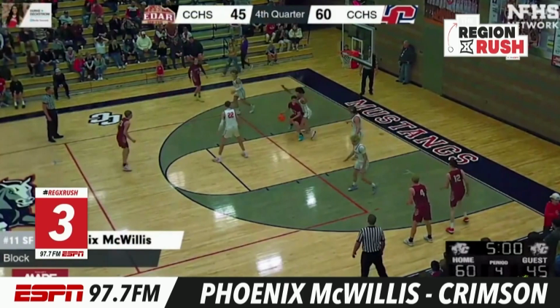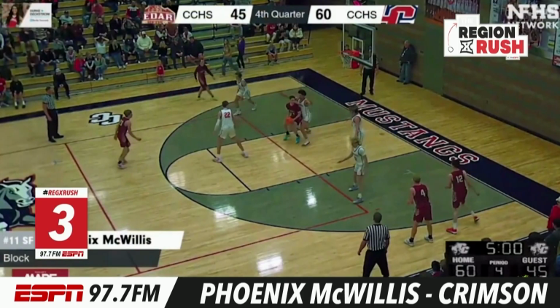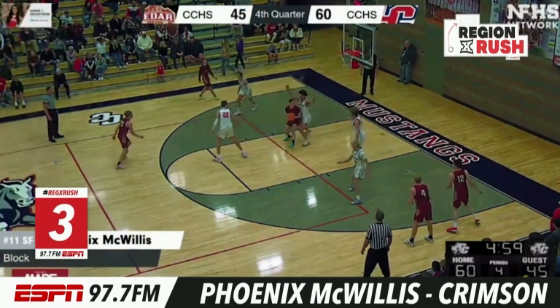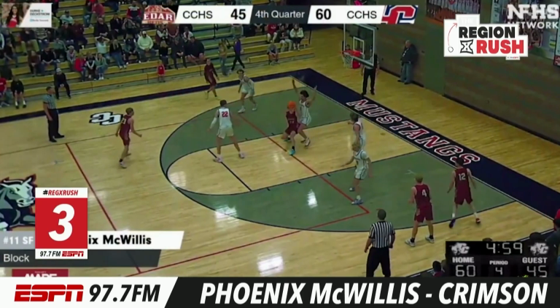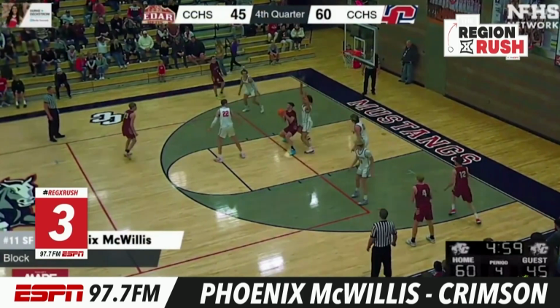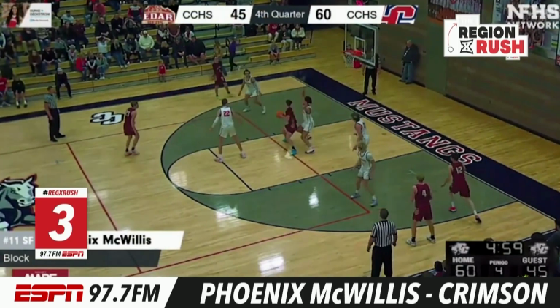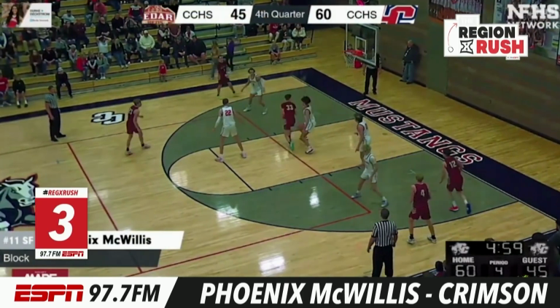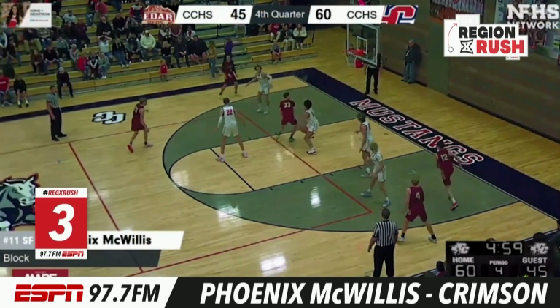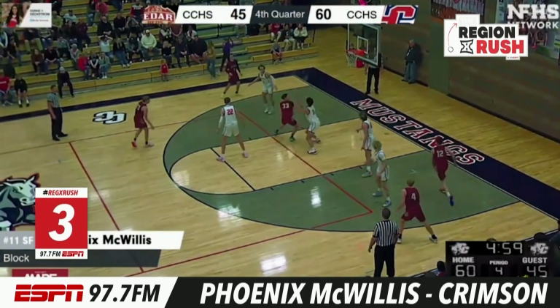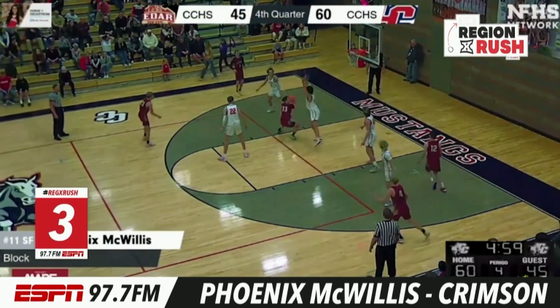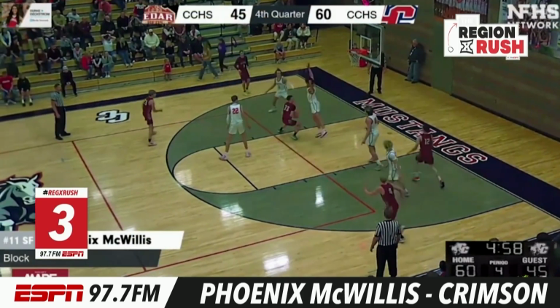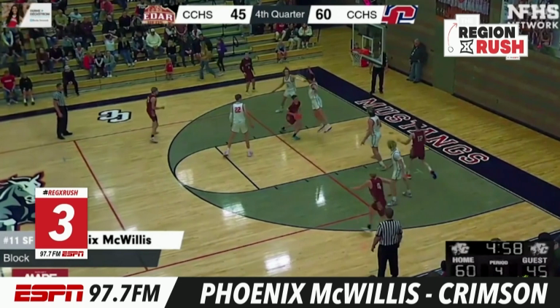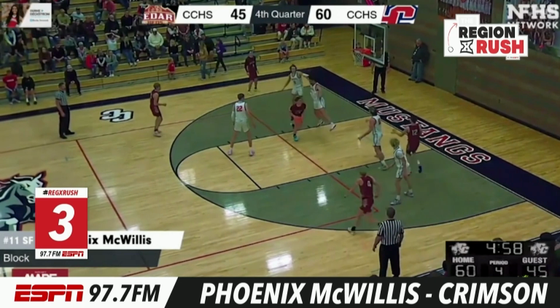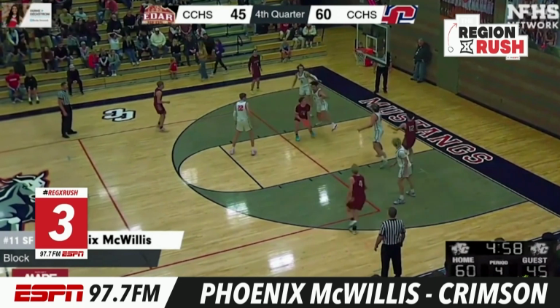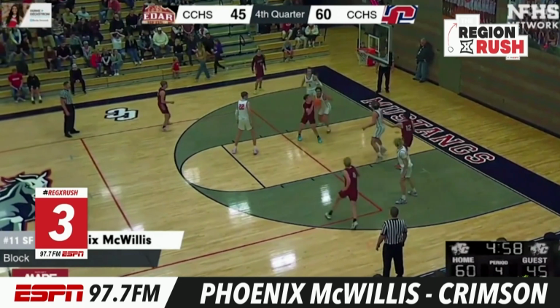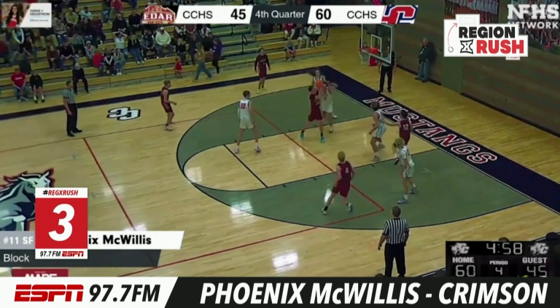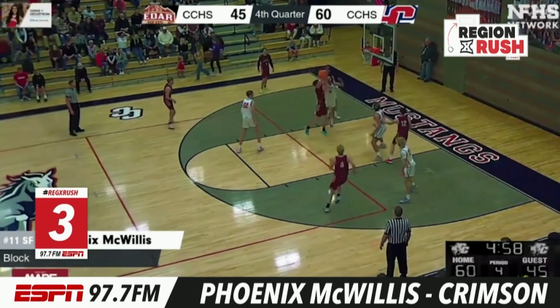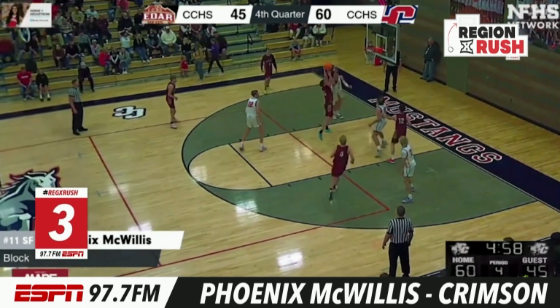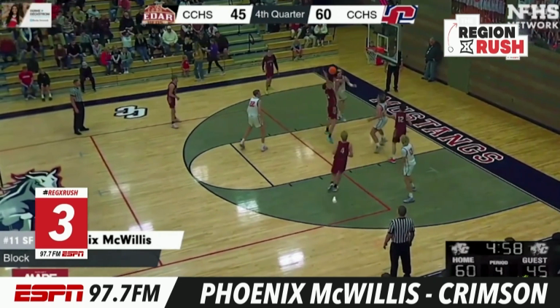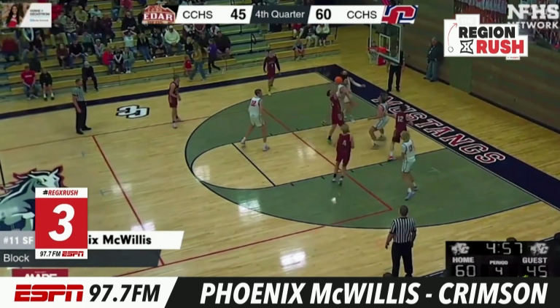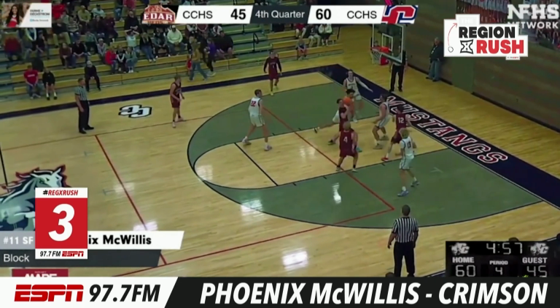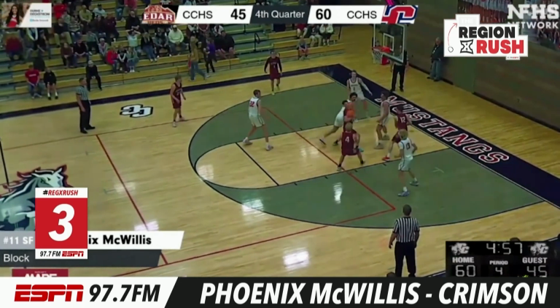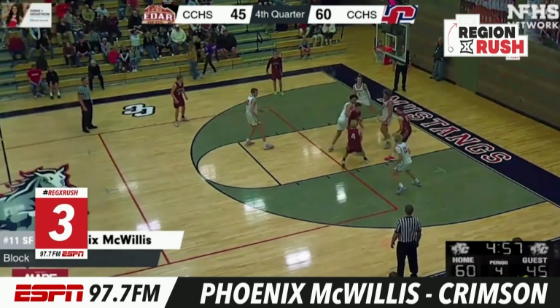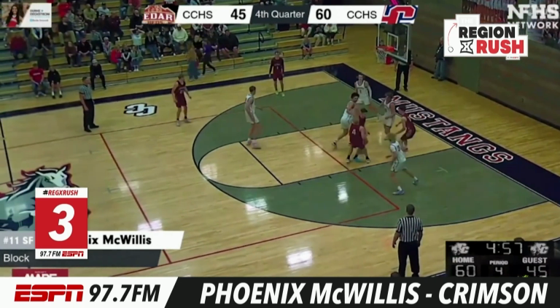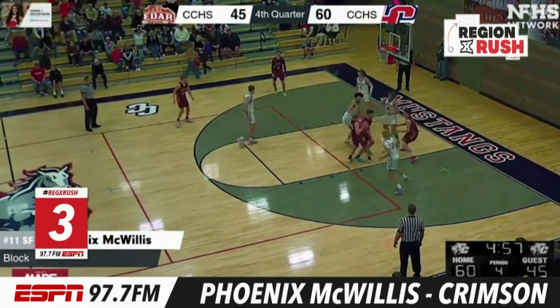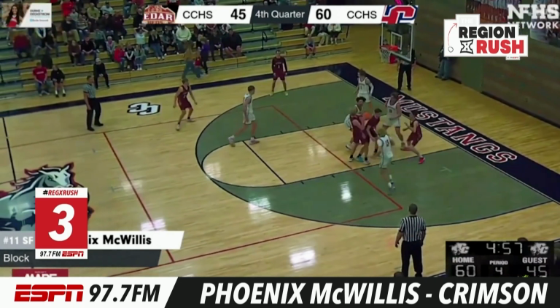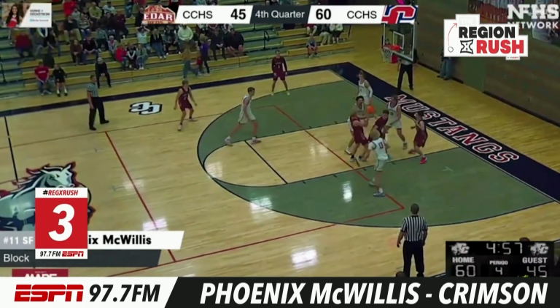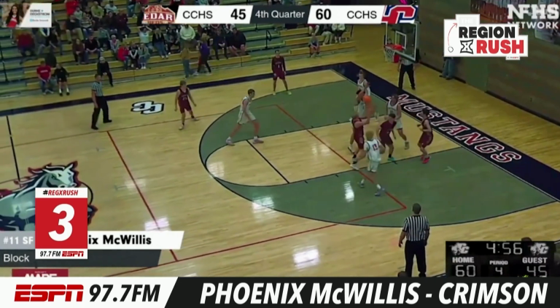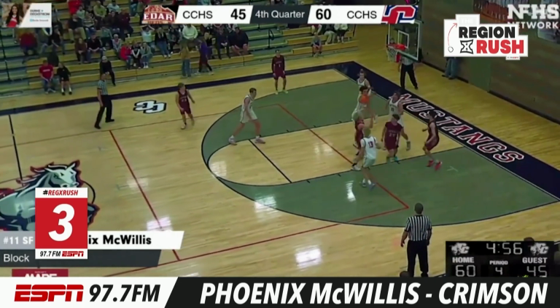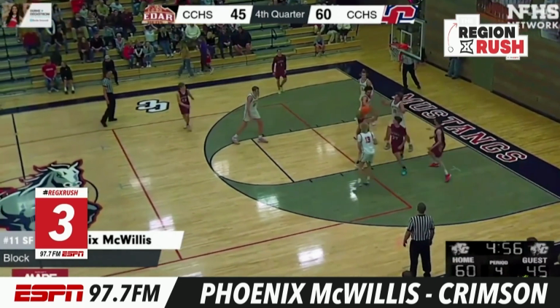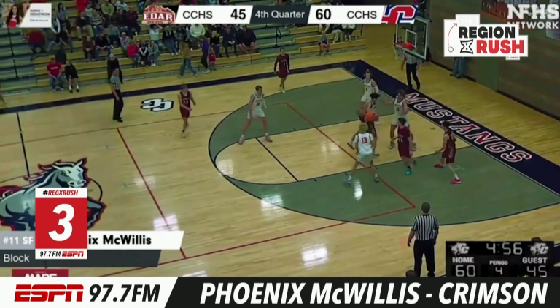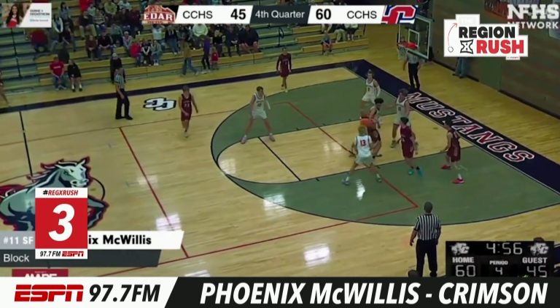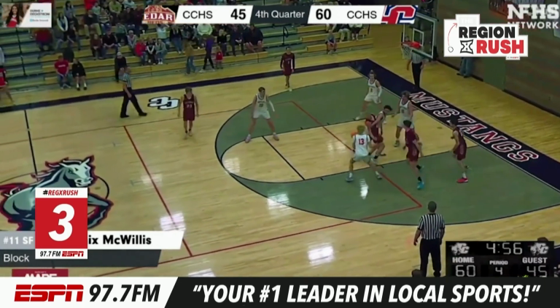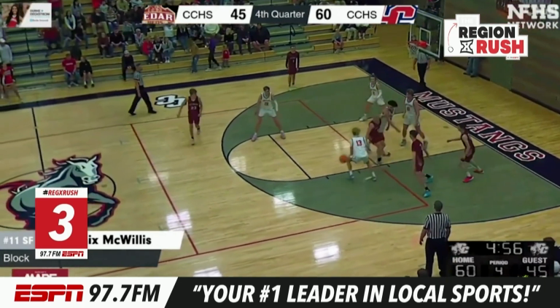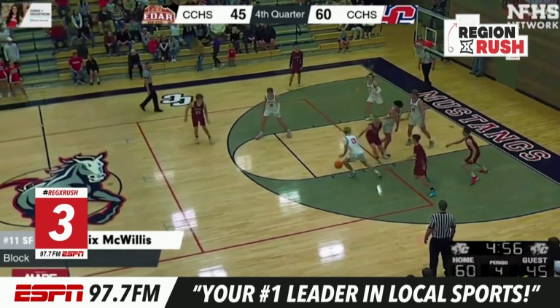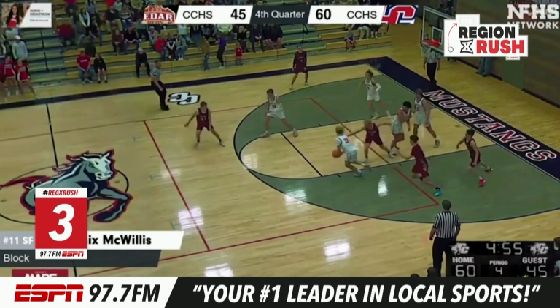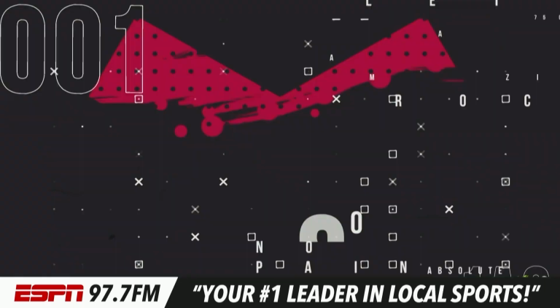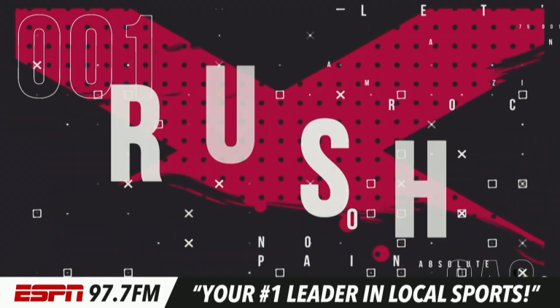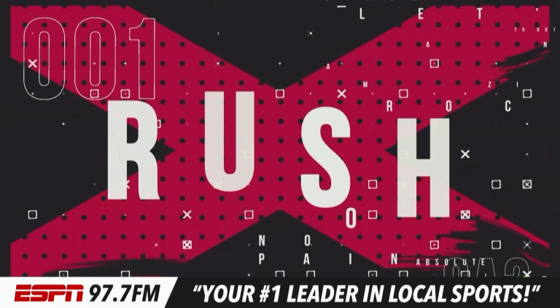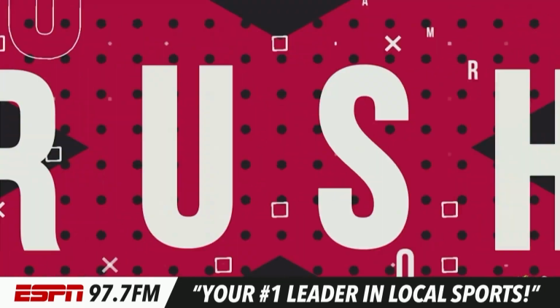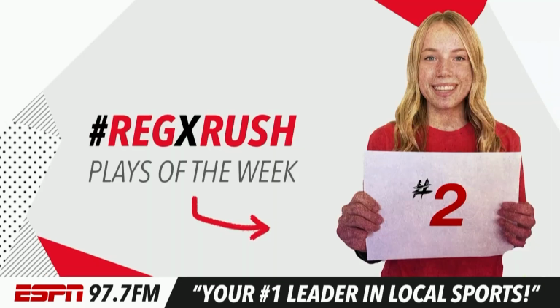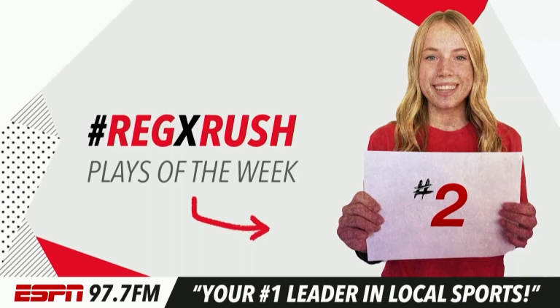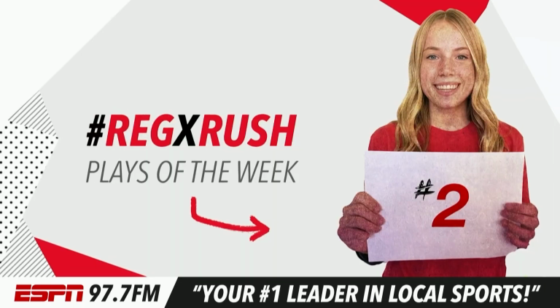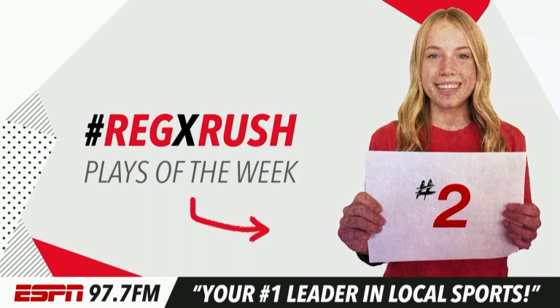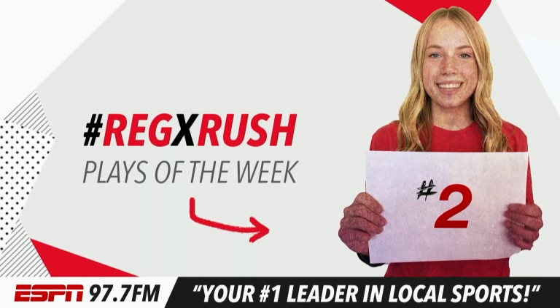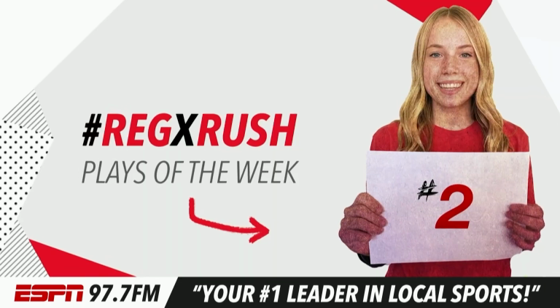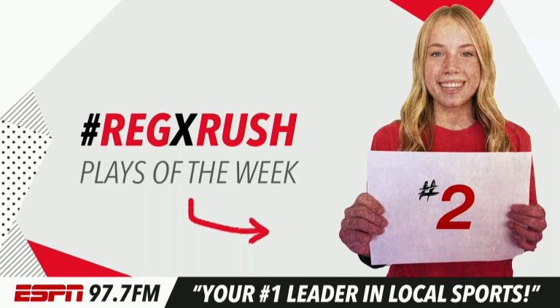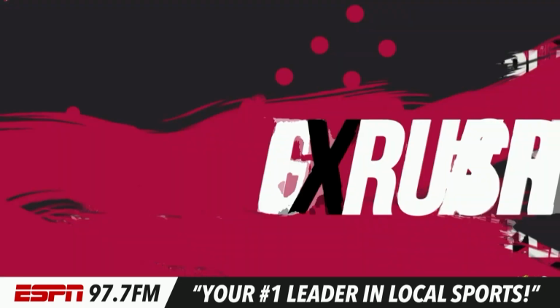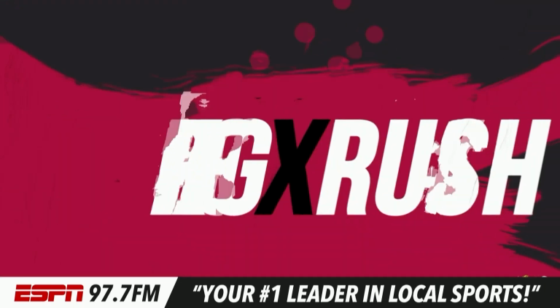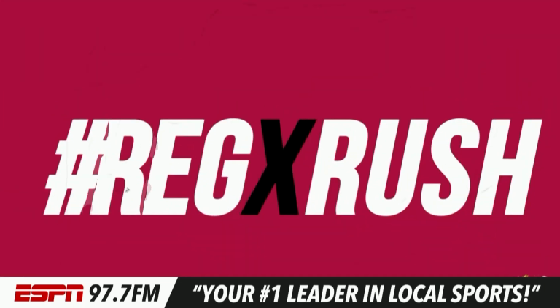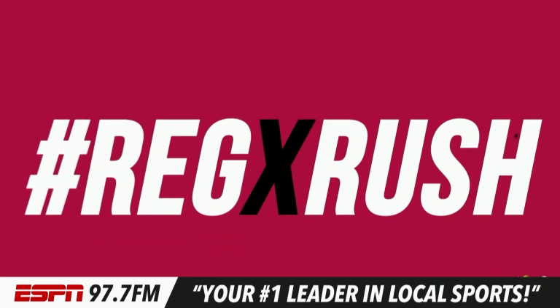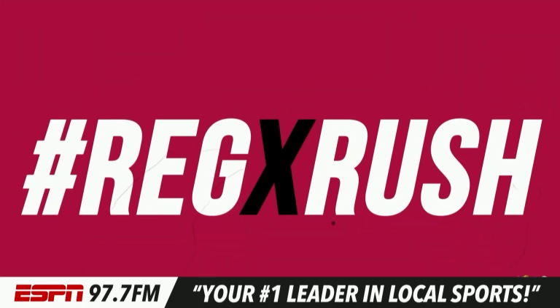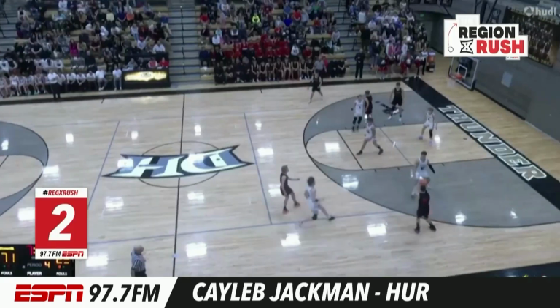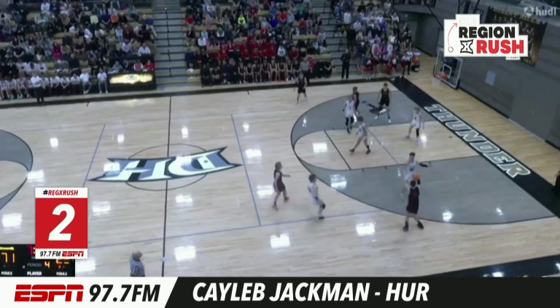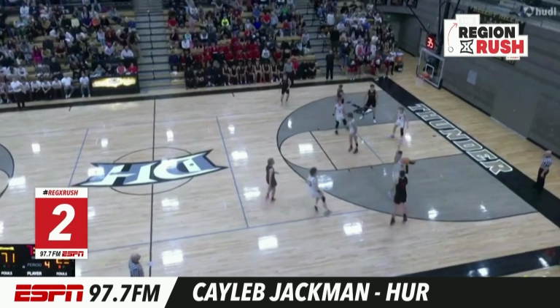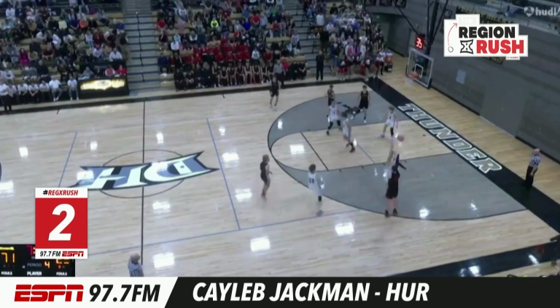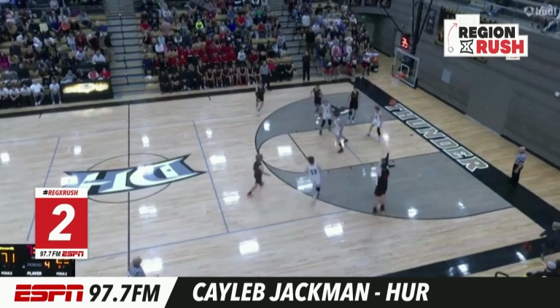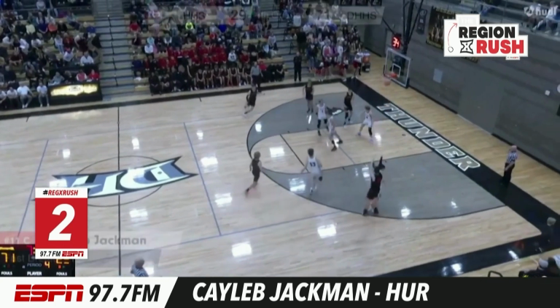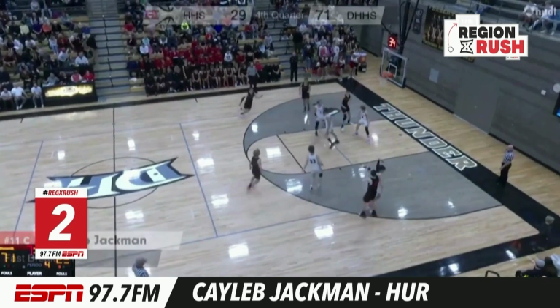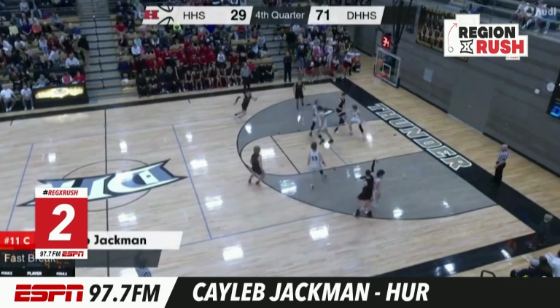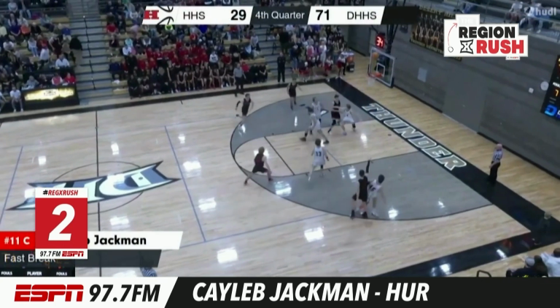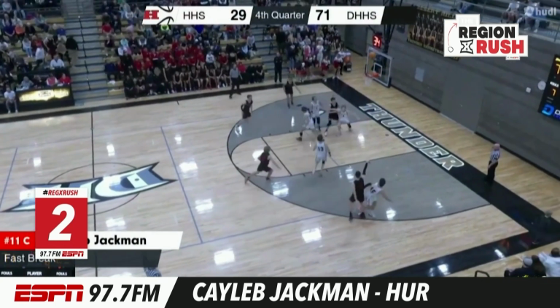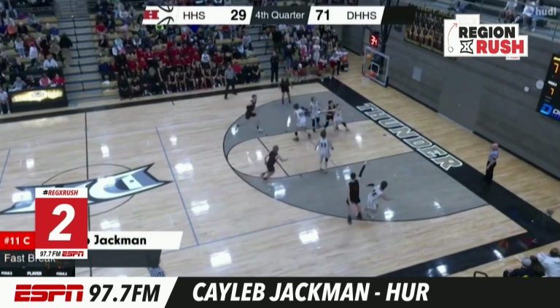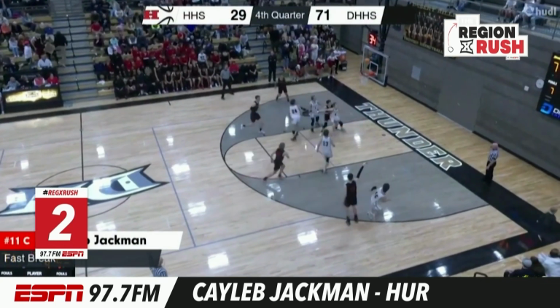Number three, we go back to Phoenix McWillis. He's got a double block here. He had four or five blocks in that game — four crimson cliffs plays.